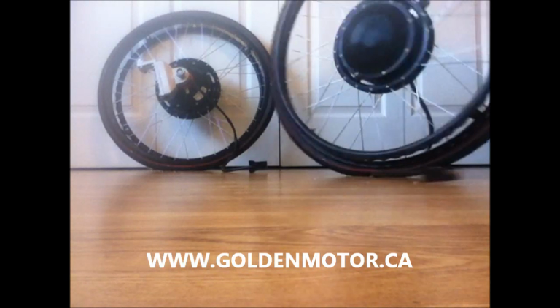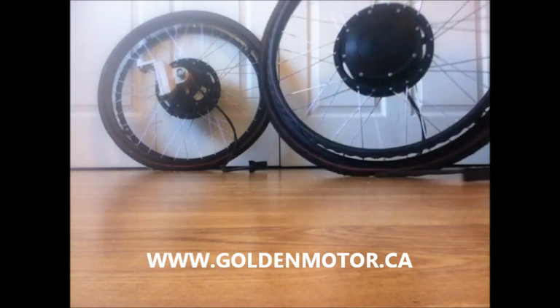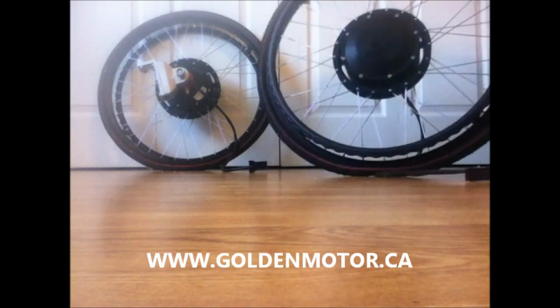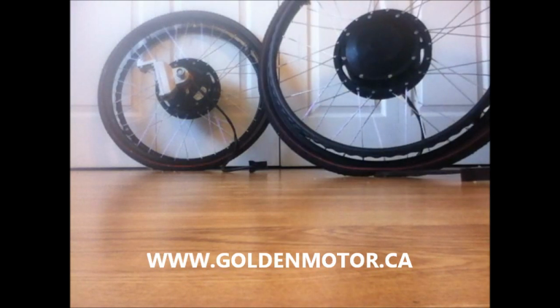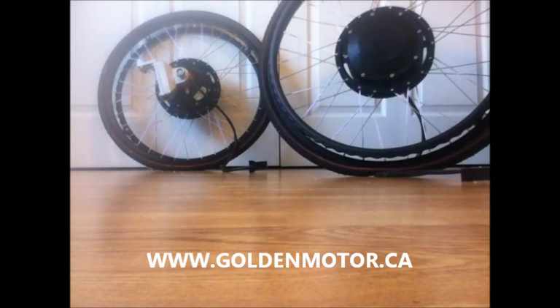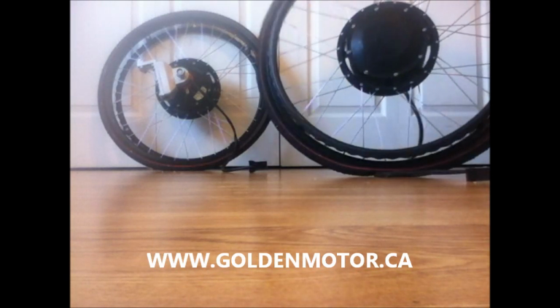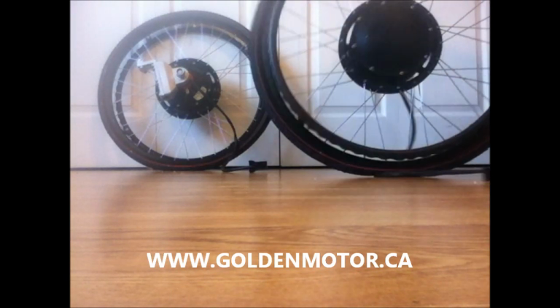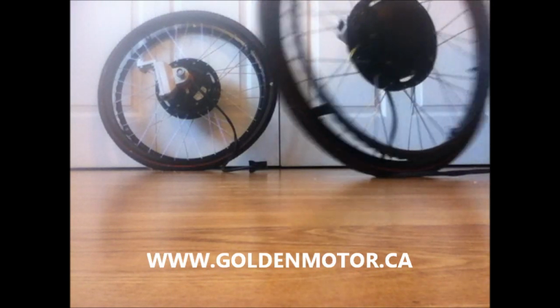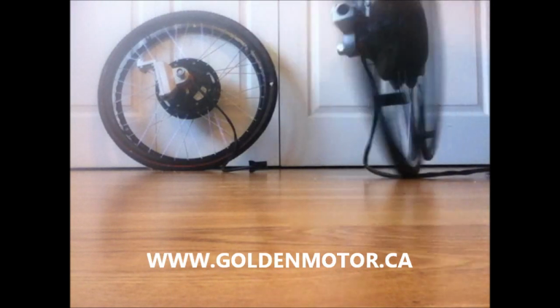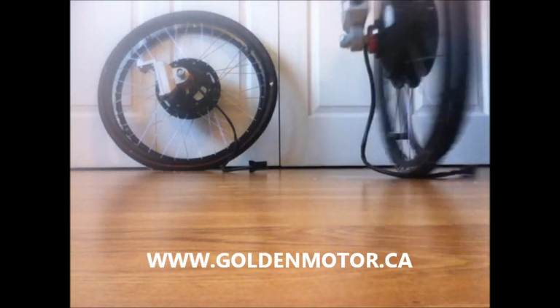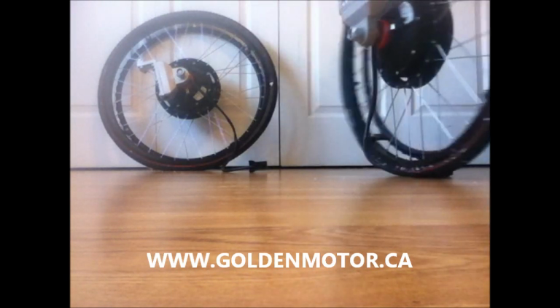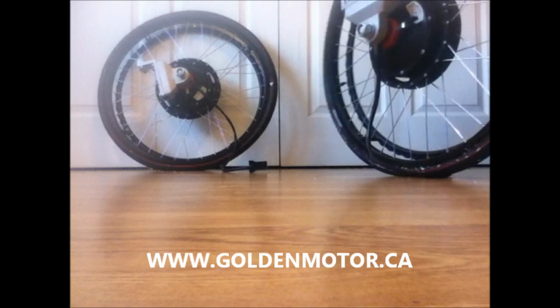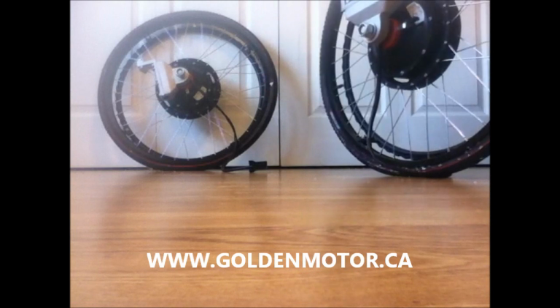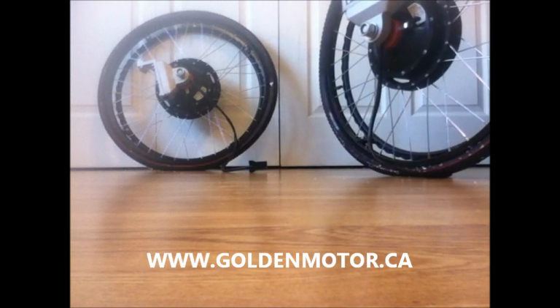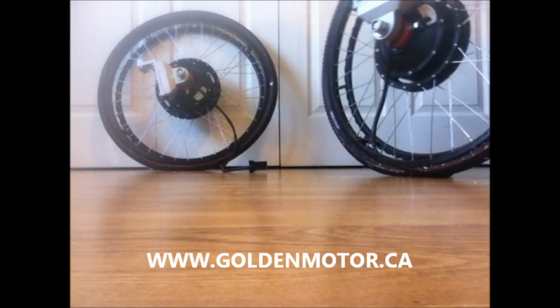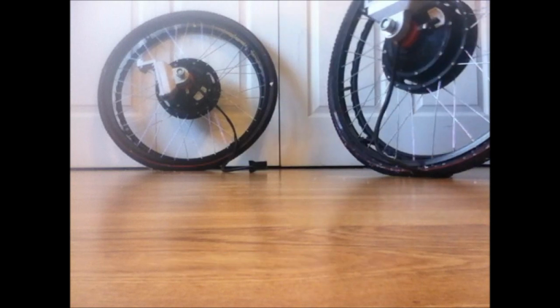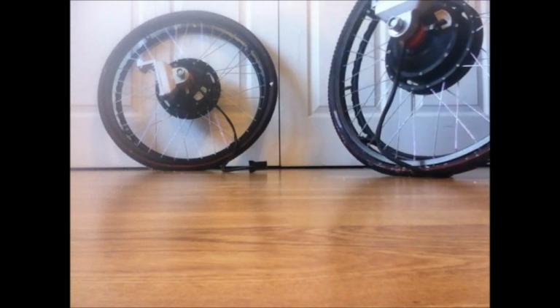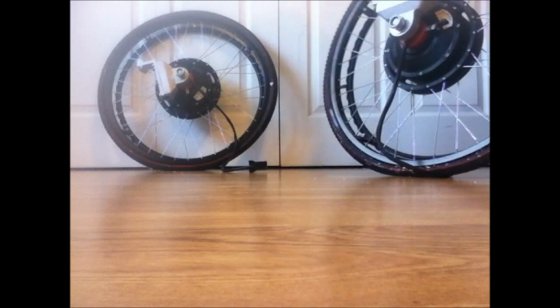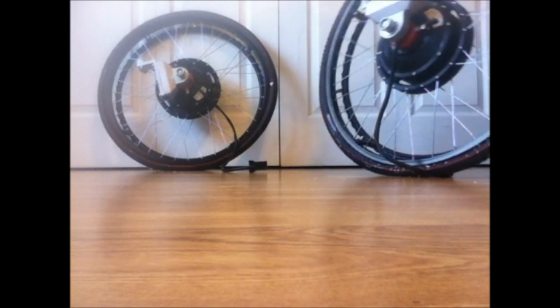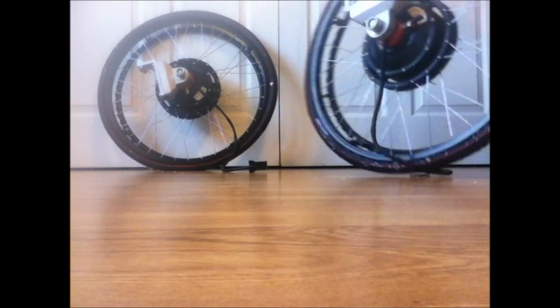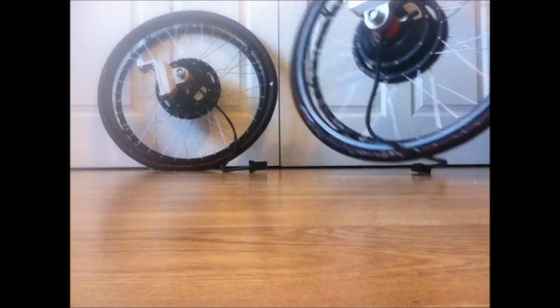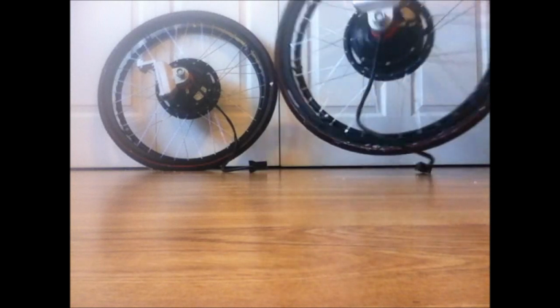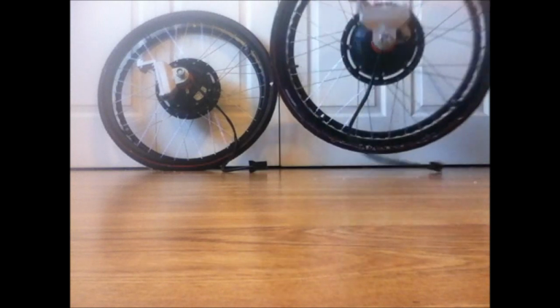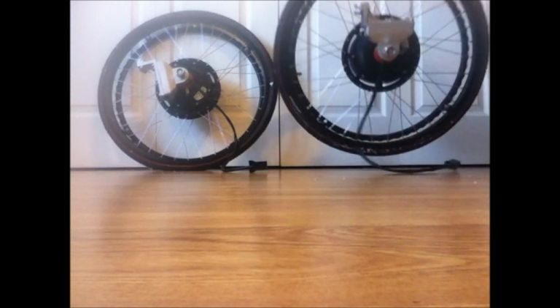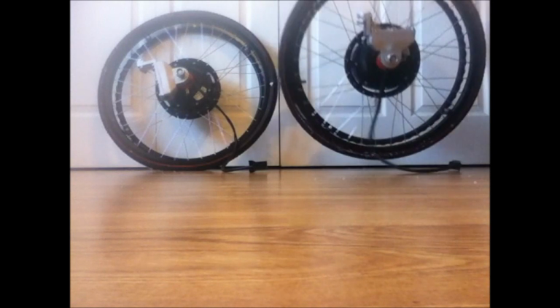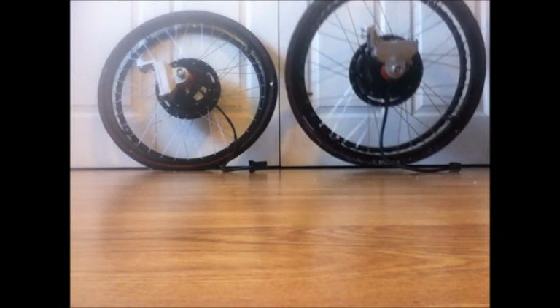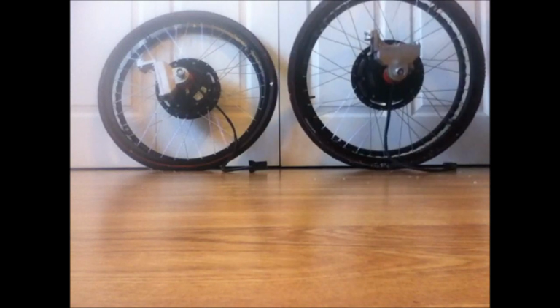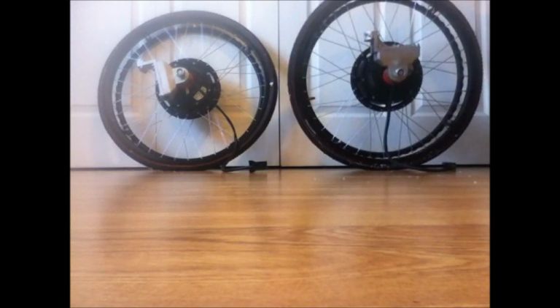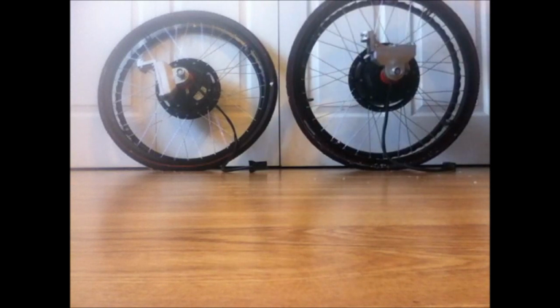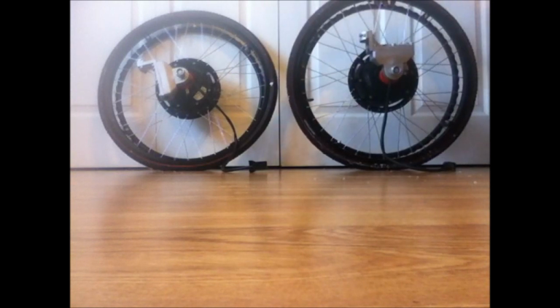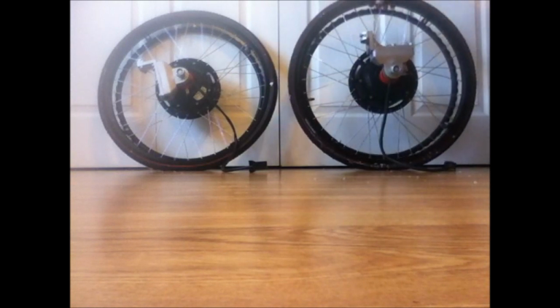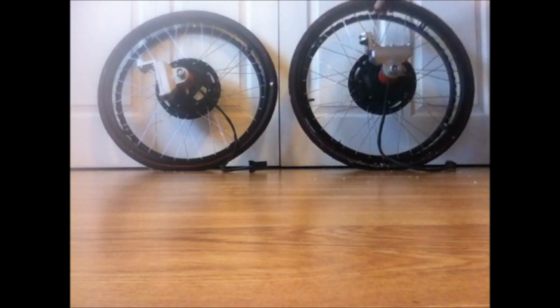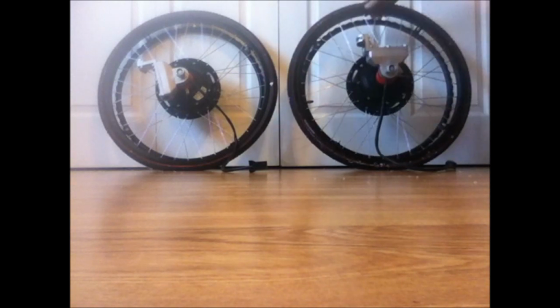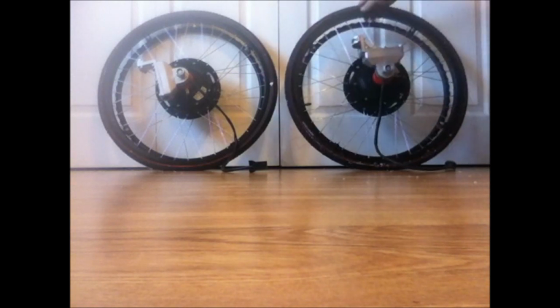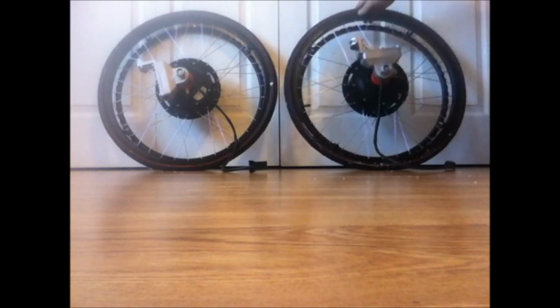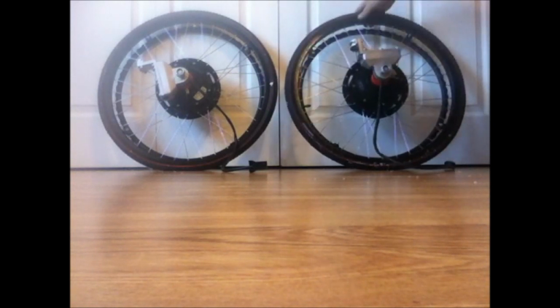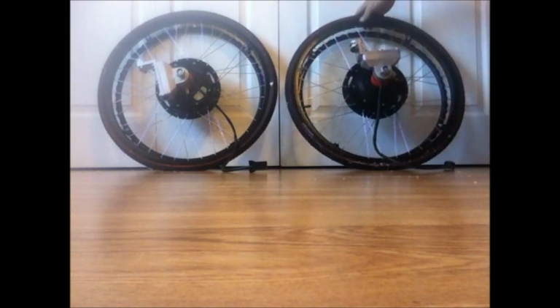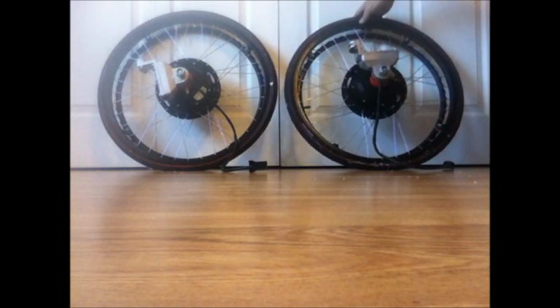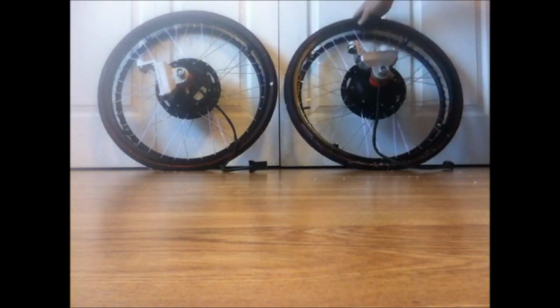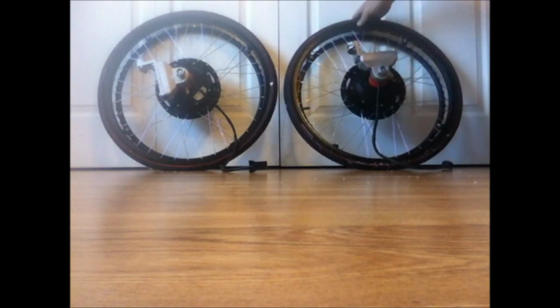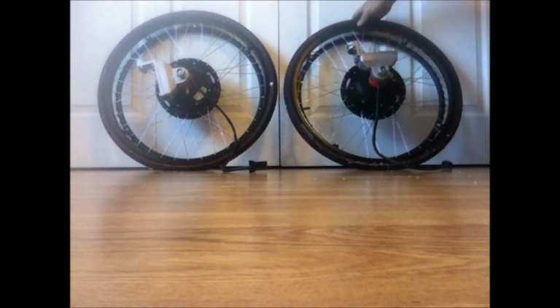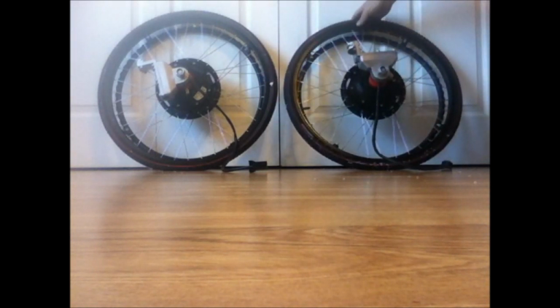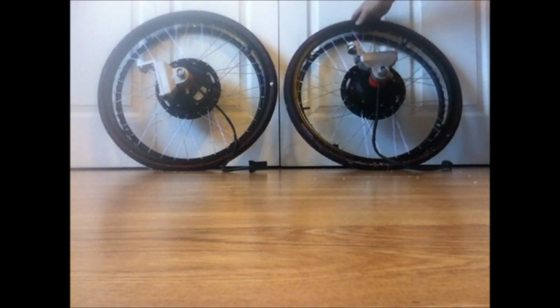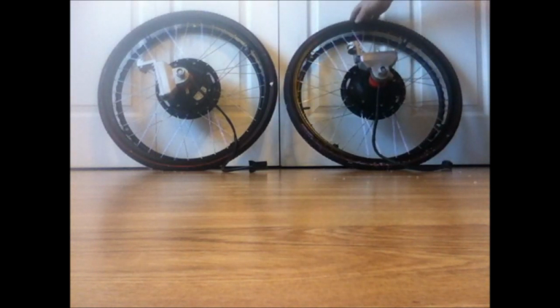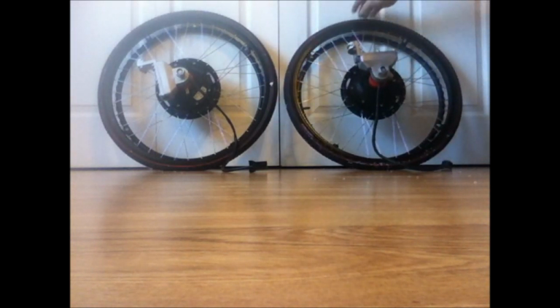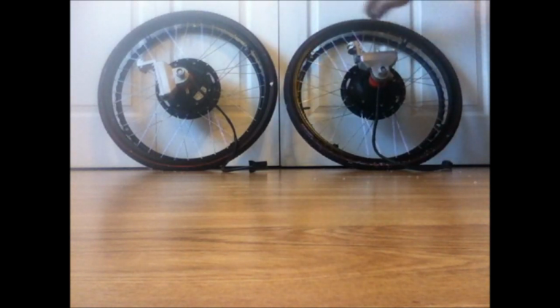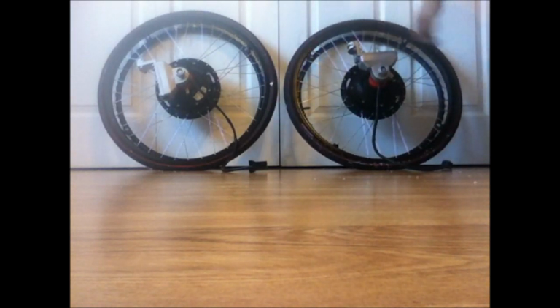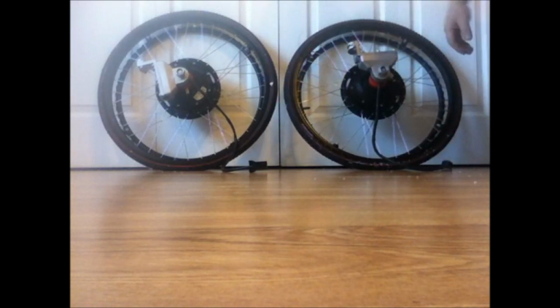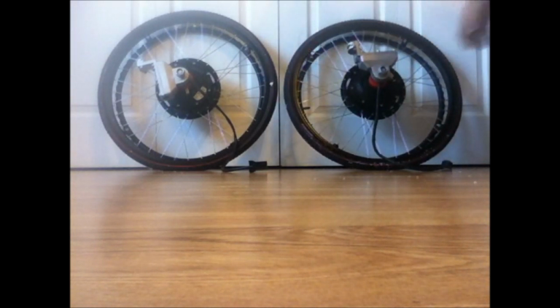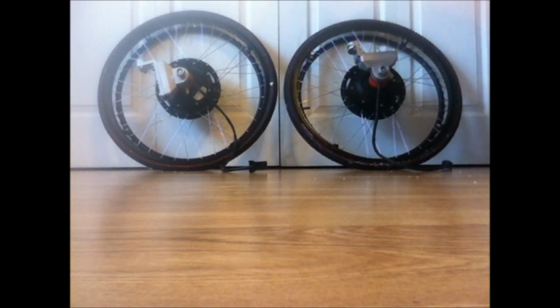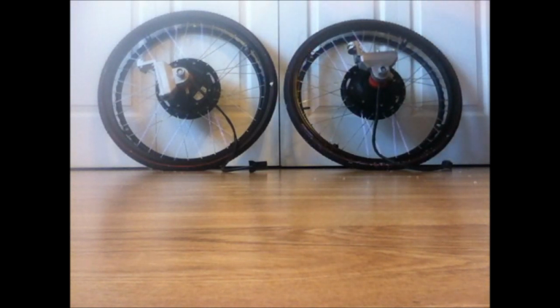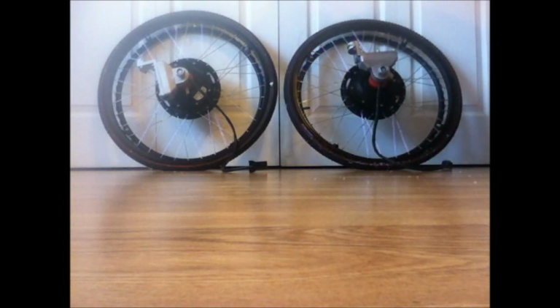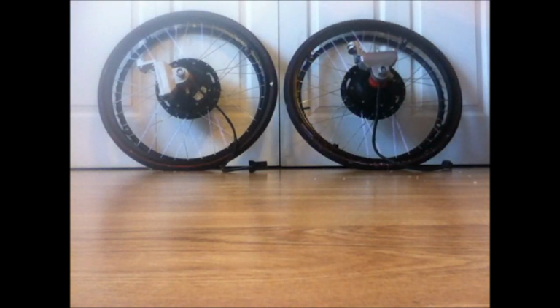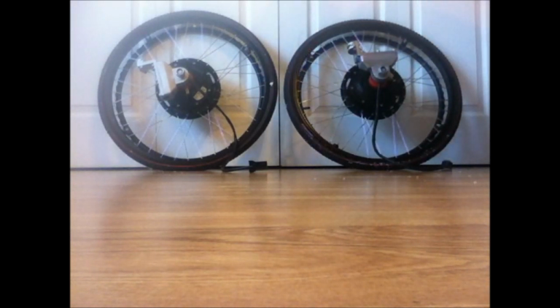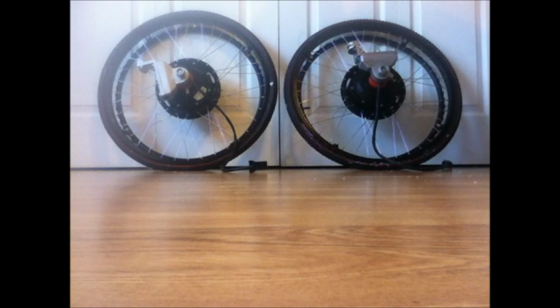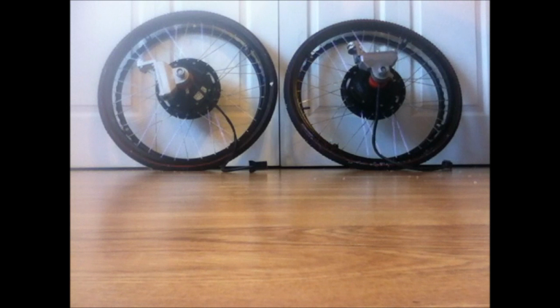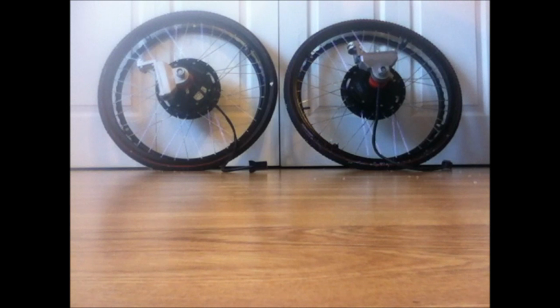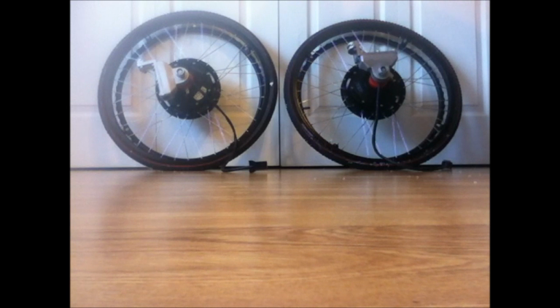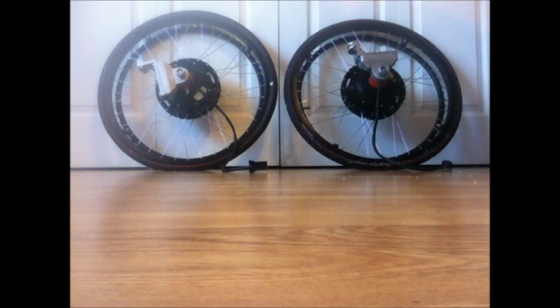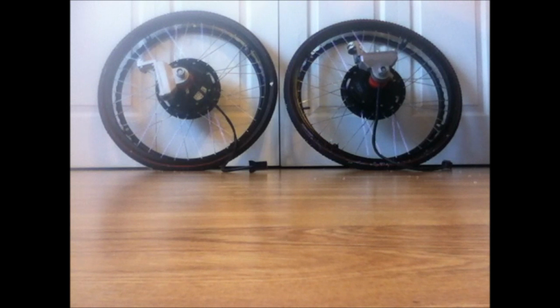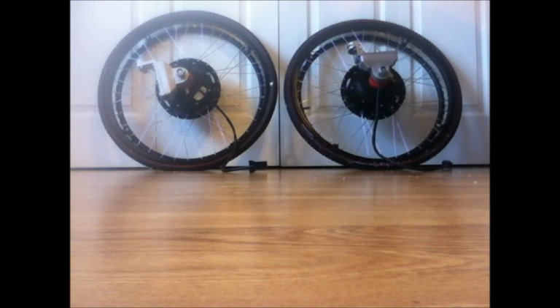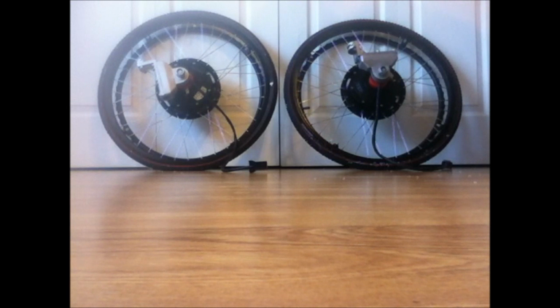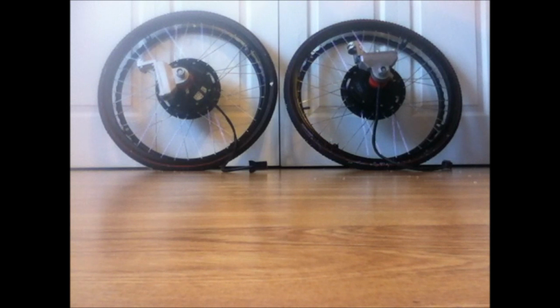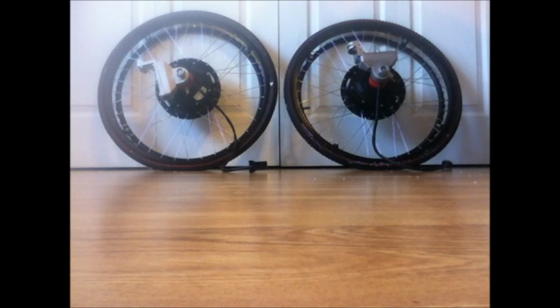These wheels were actually used in a wheelchair in a movie from Morgan Freeman. I was actually quite impressed with the fact that they used our product.